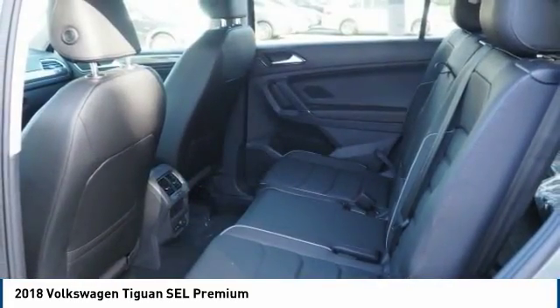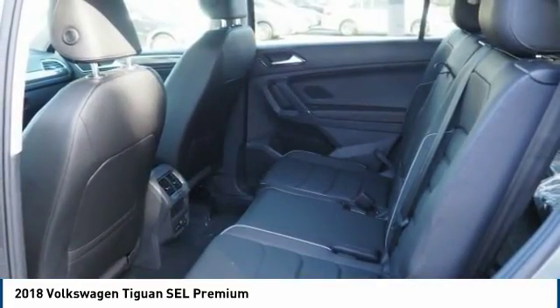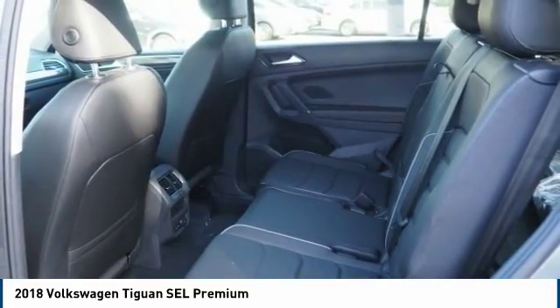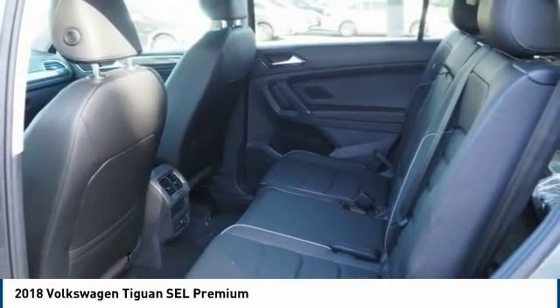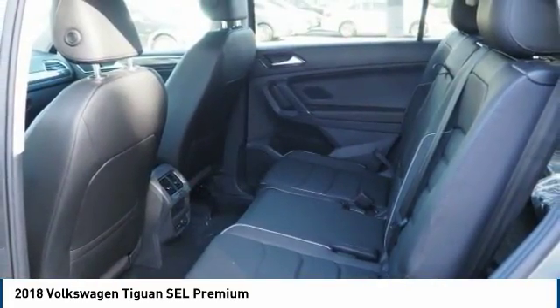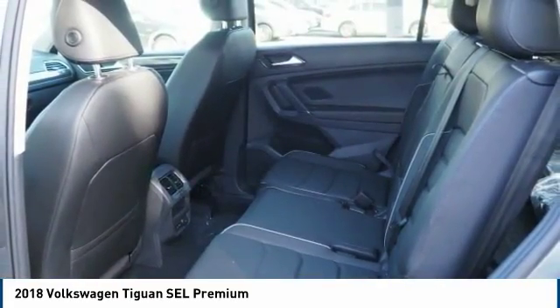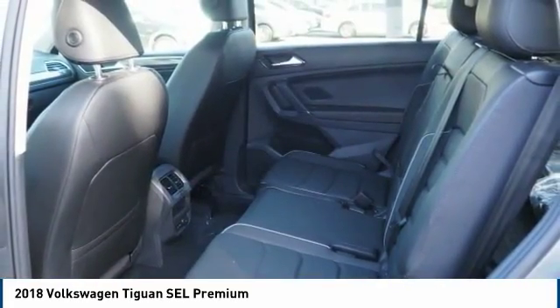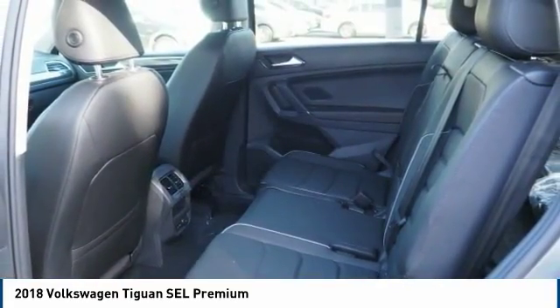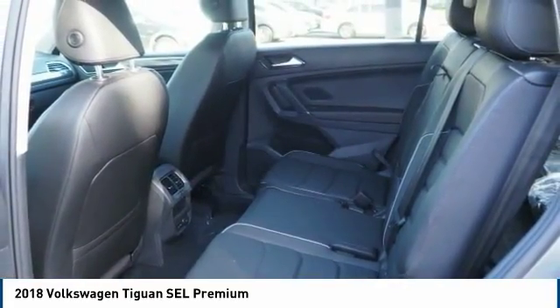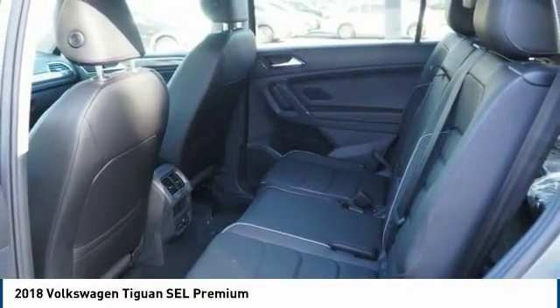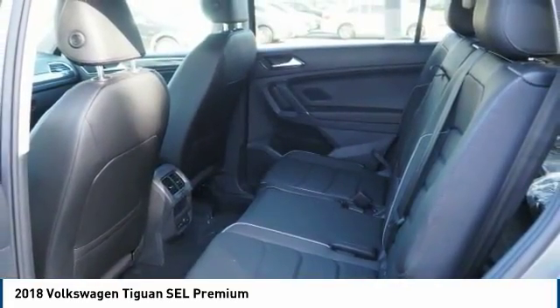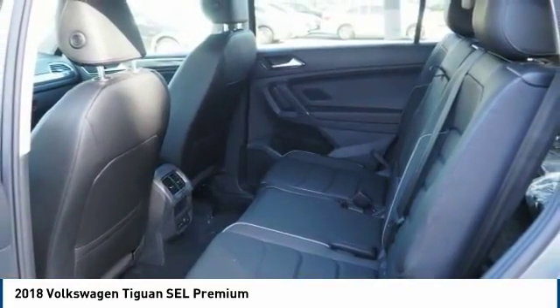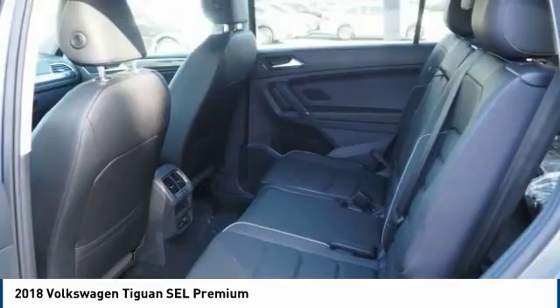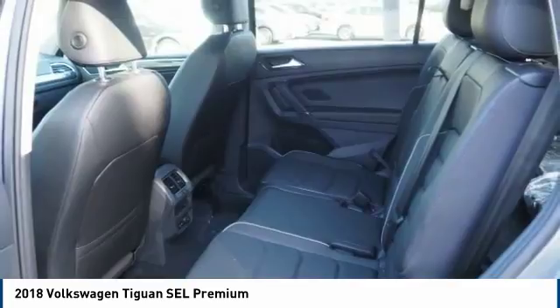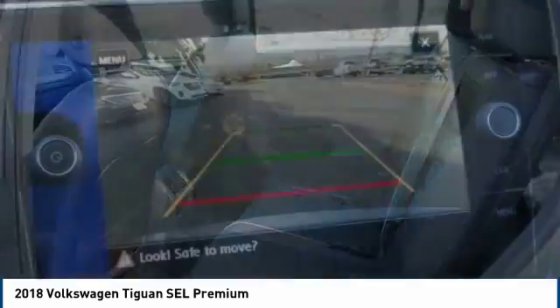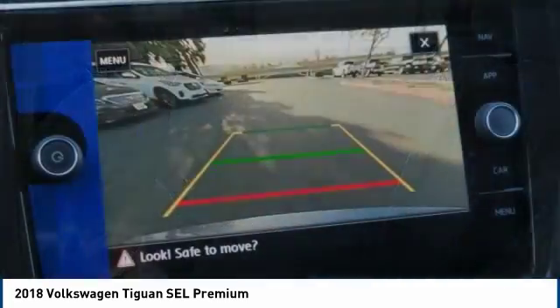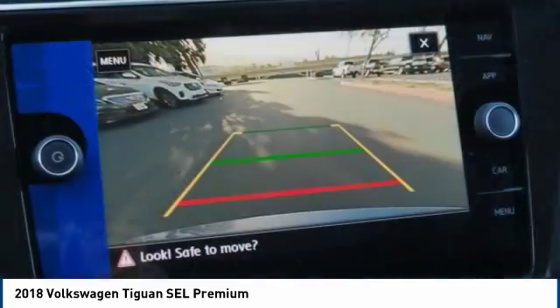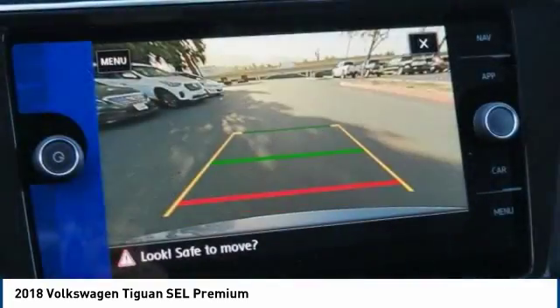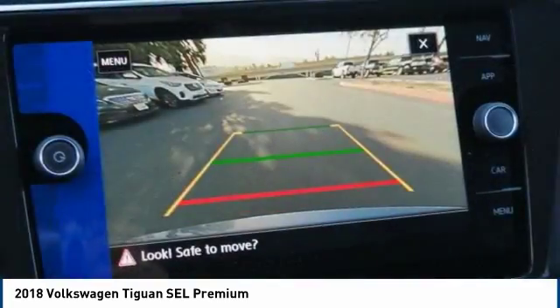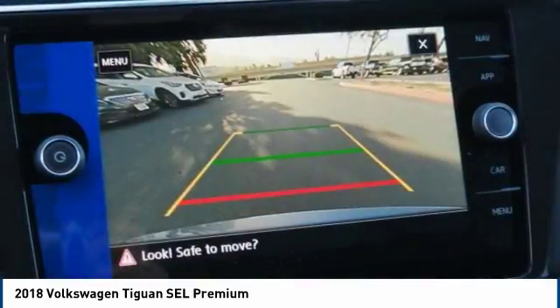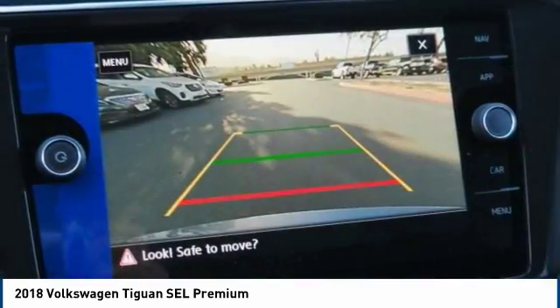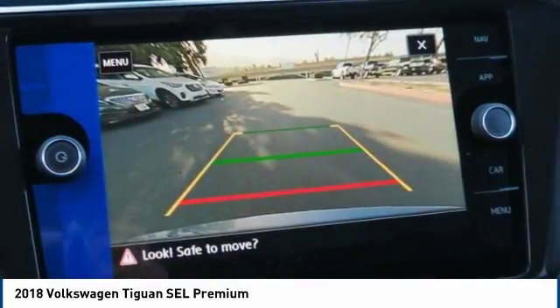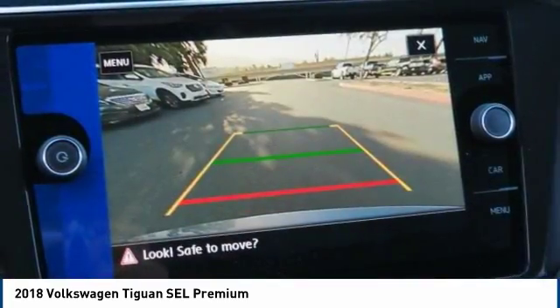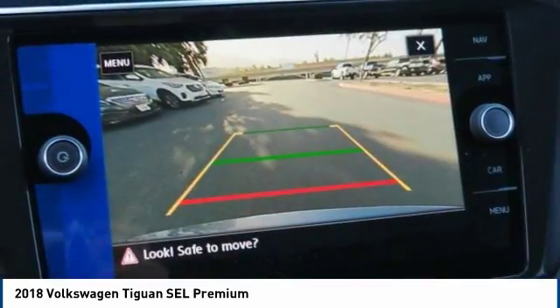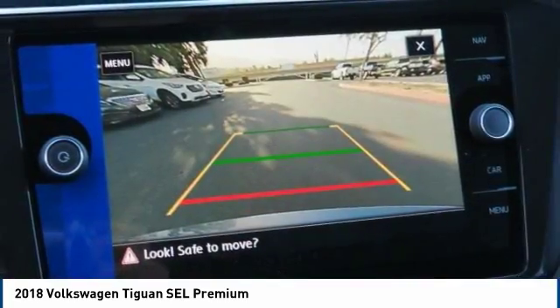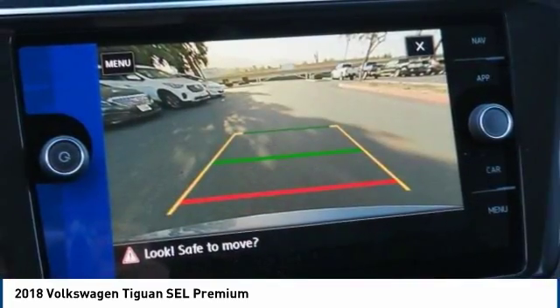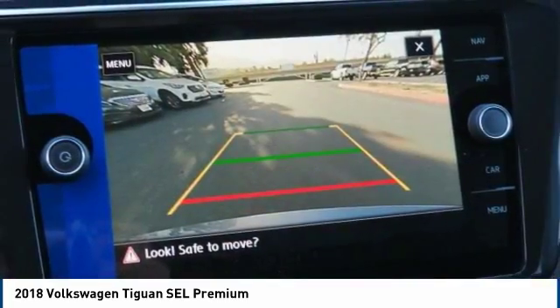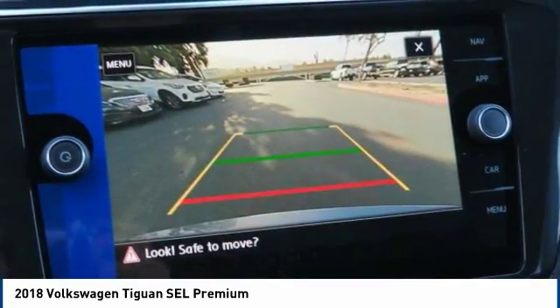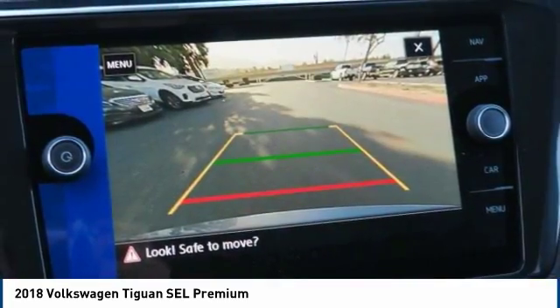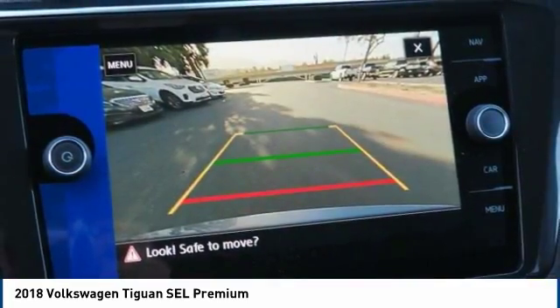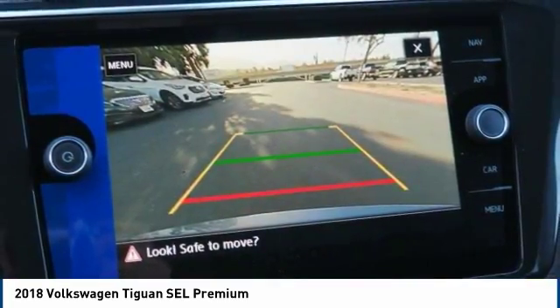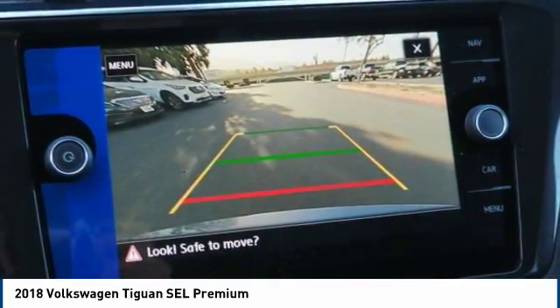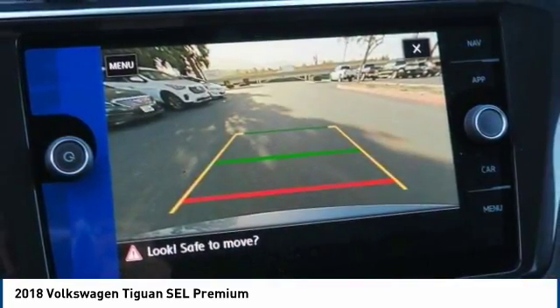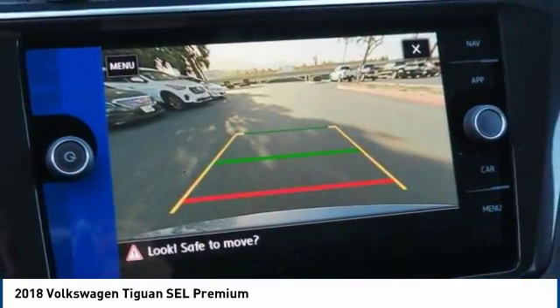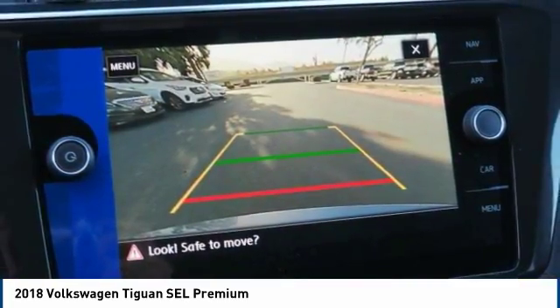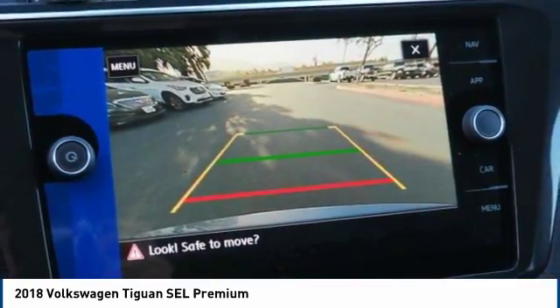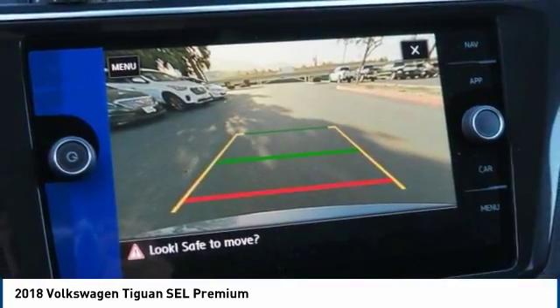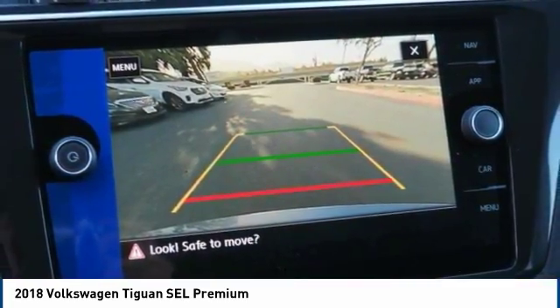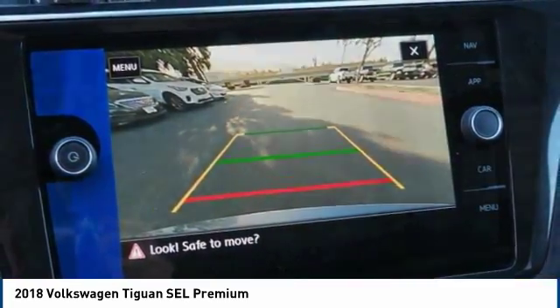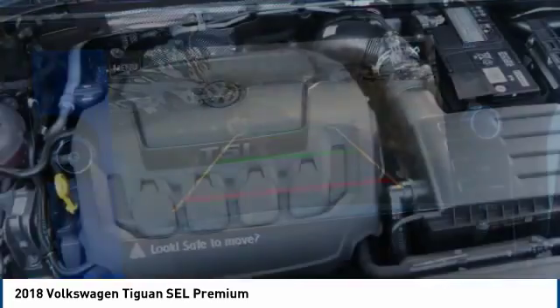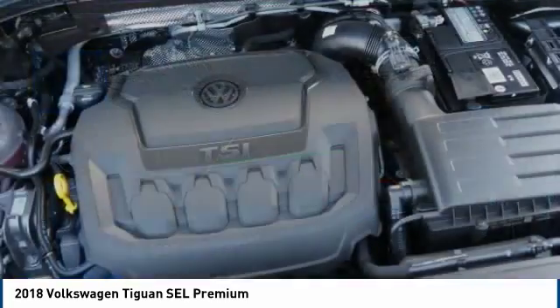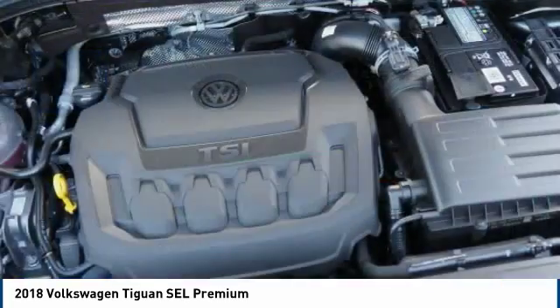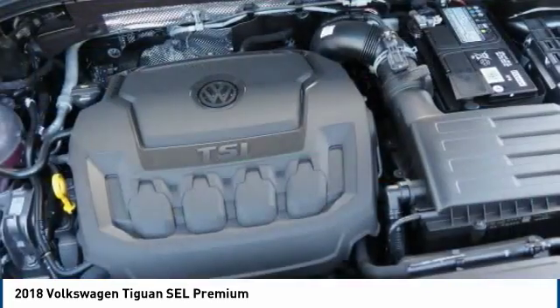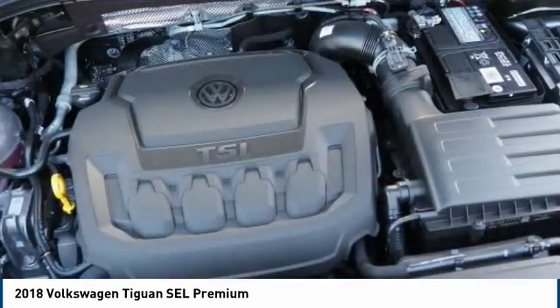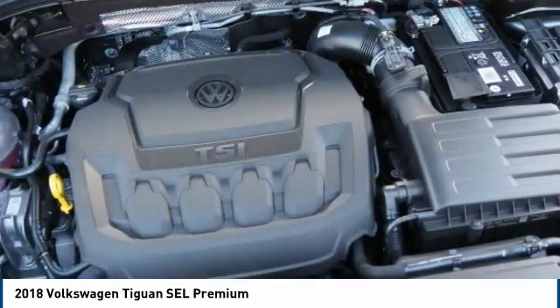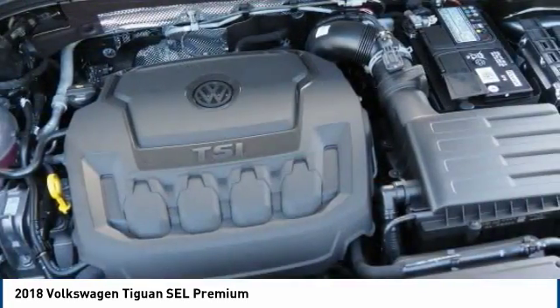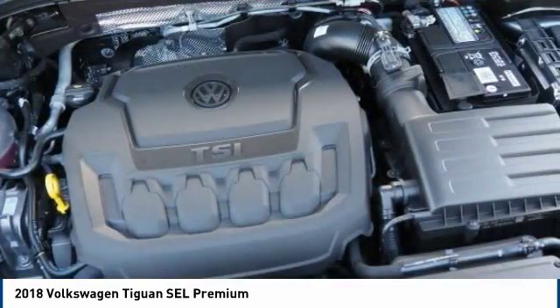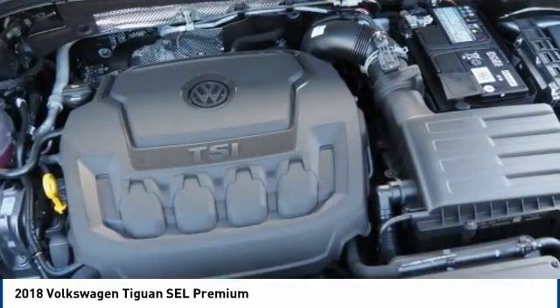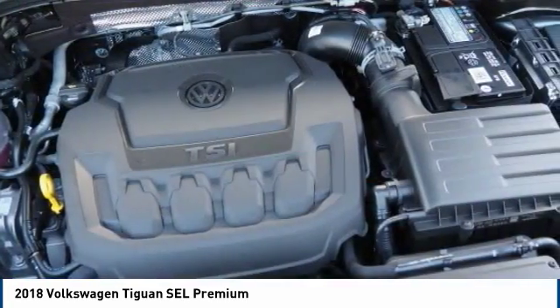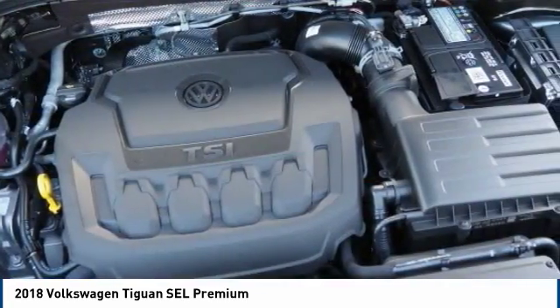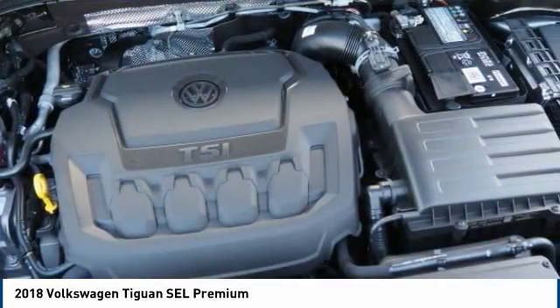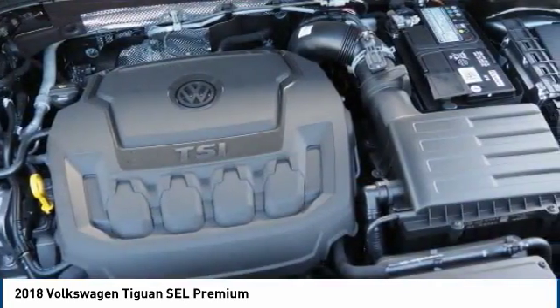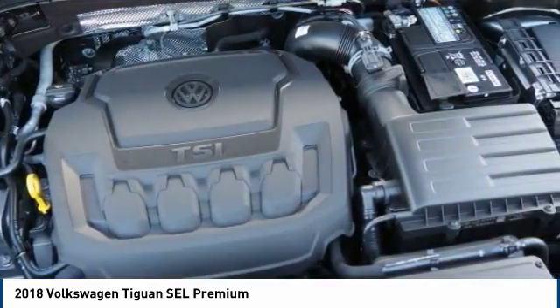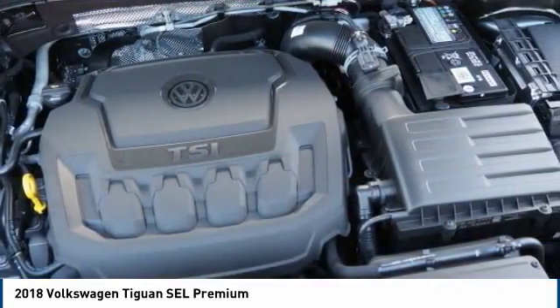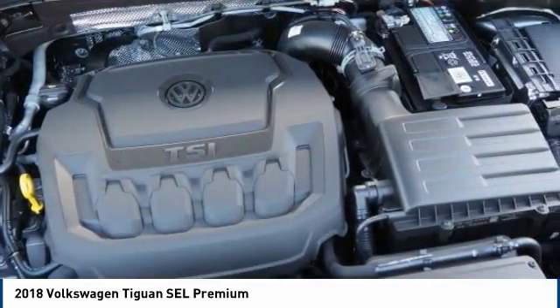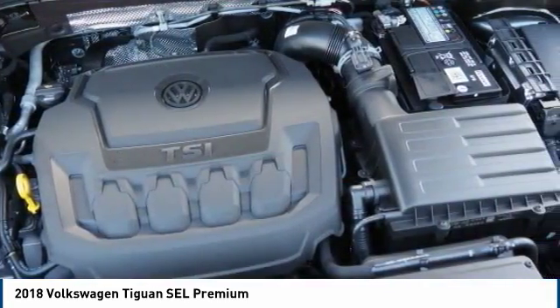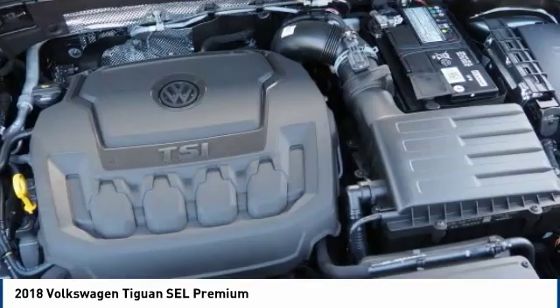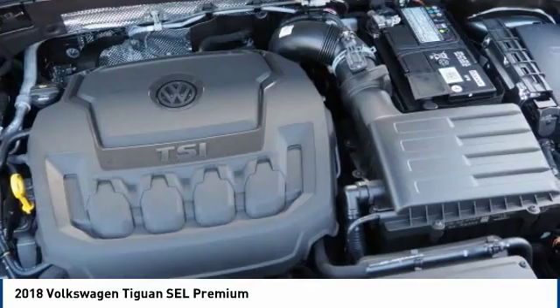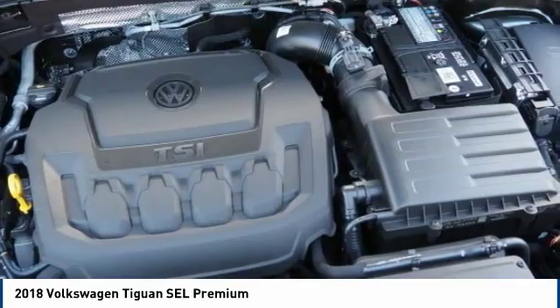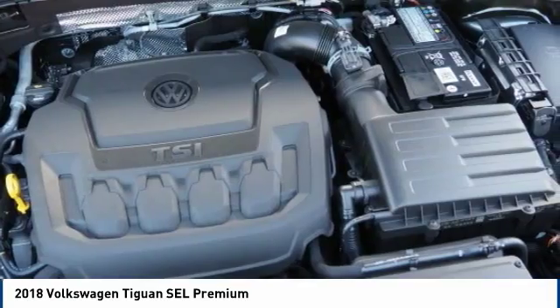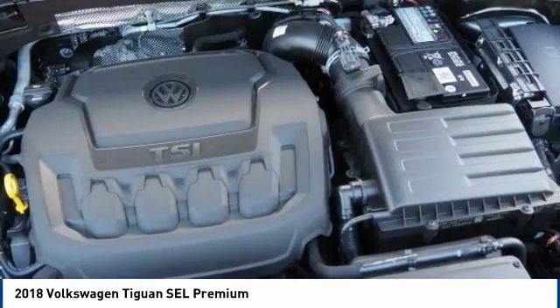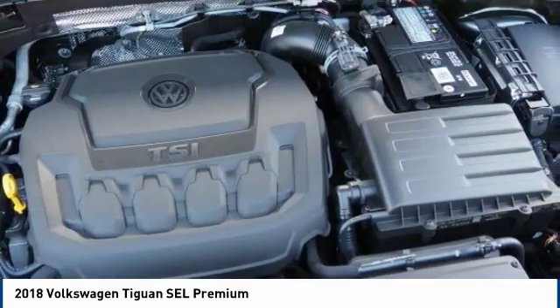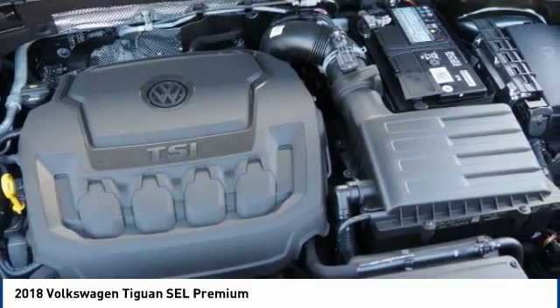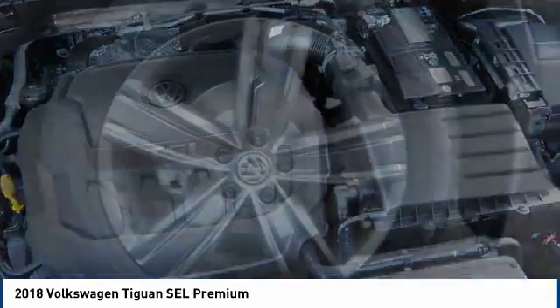Compass. This vehicle offers reliability and good looks at a great price. So come in and take a test drive today.